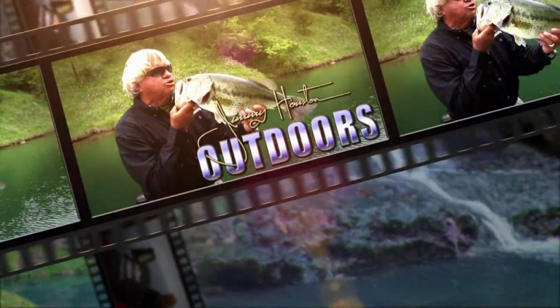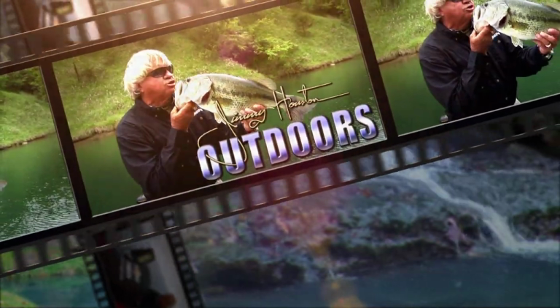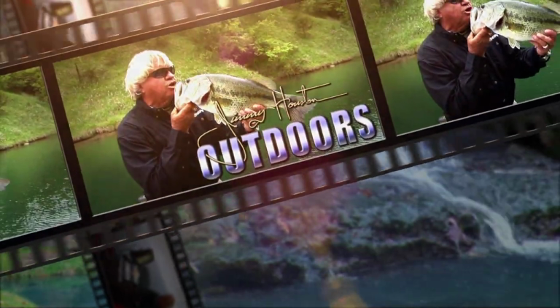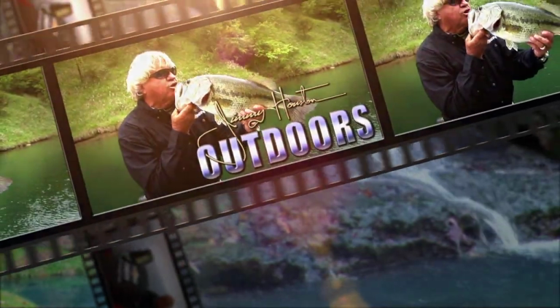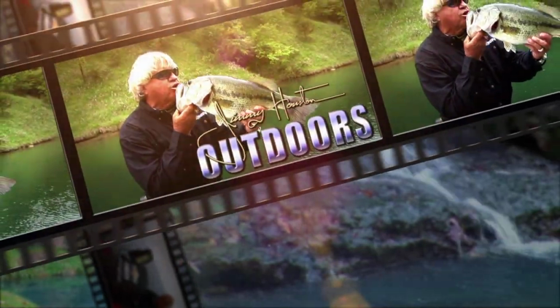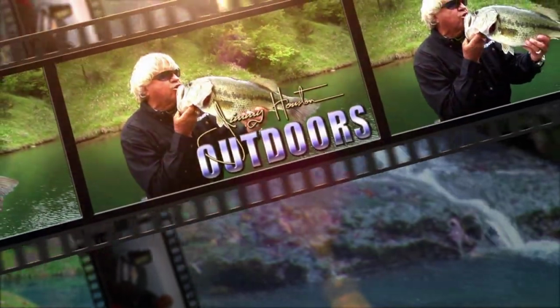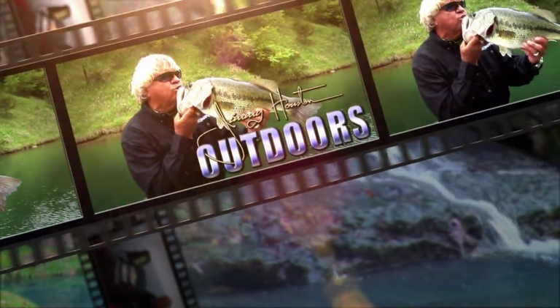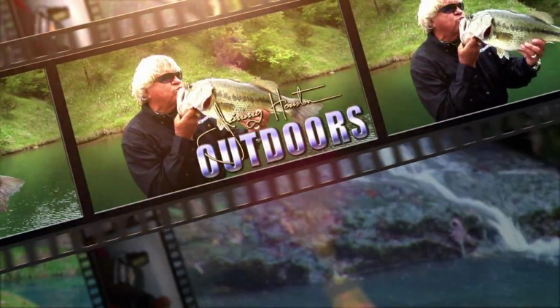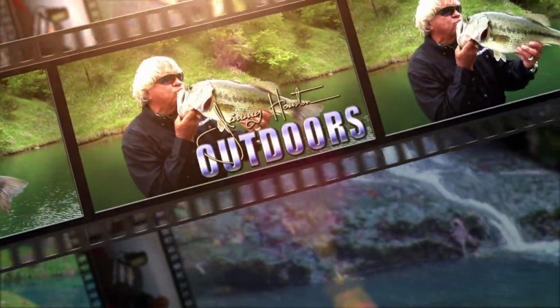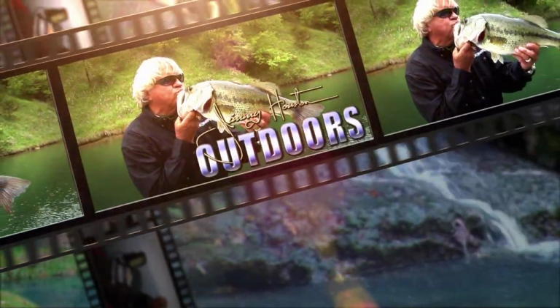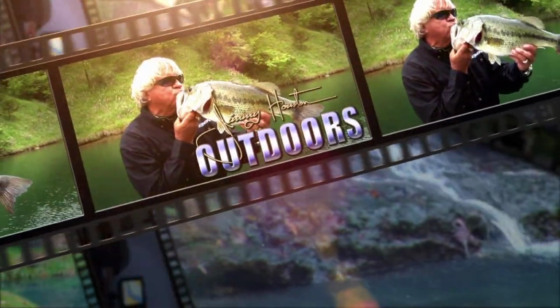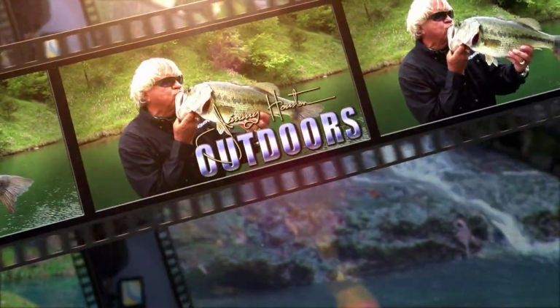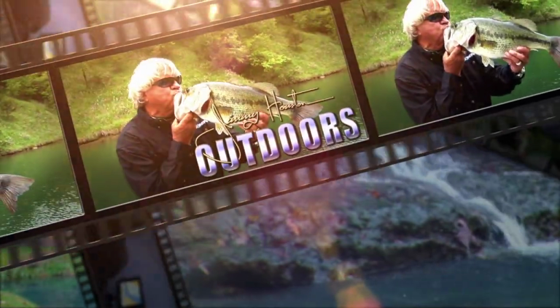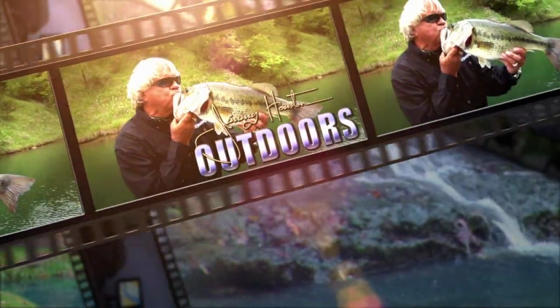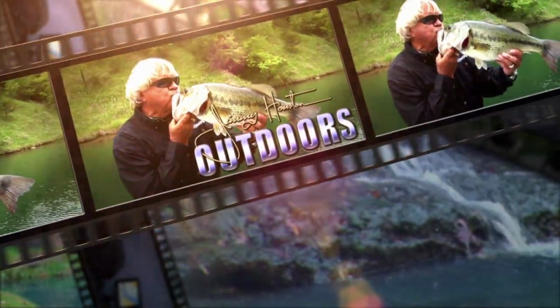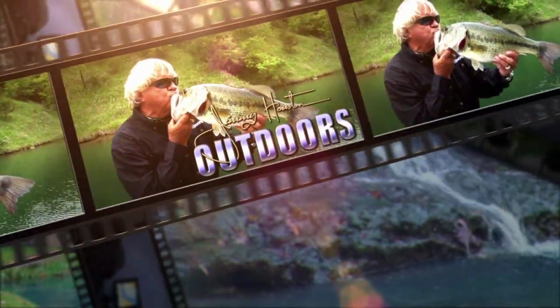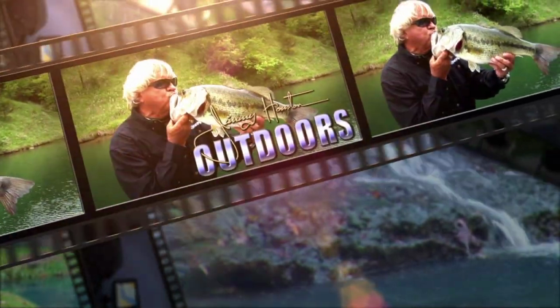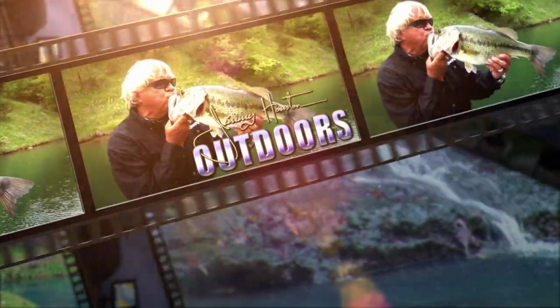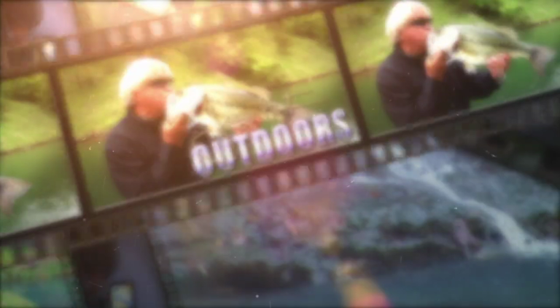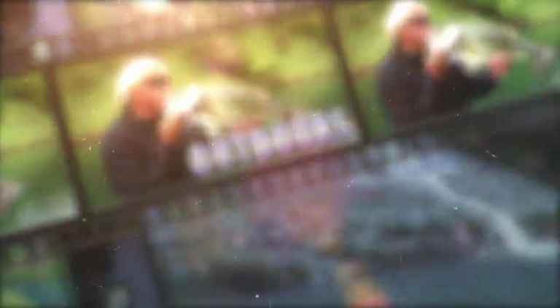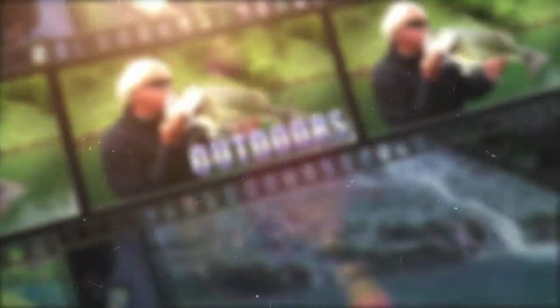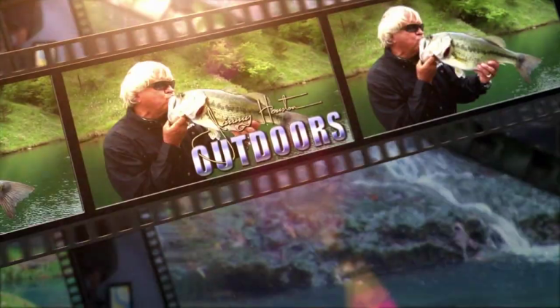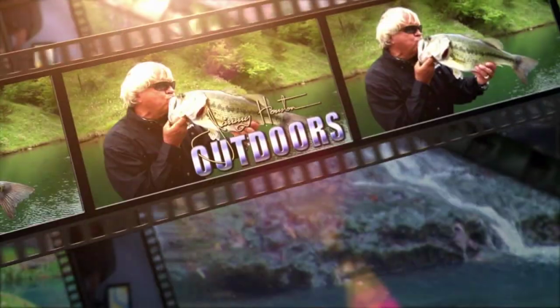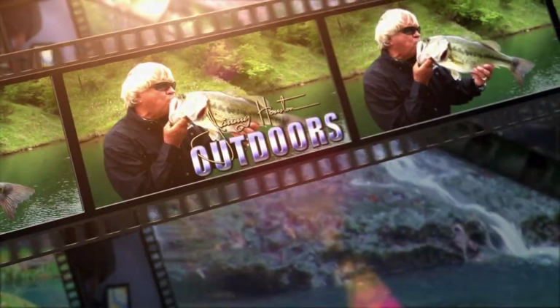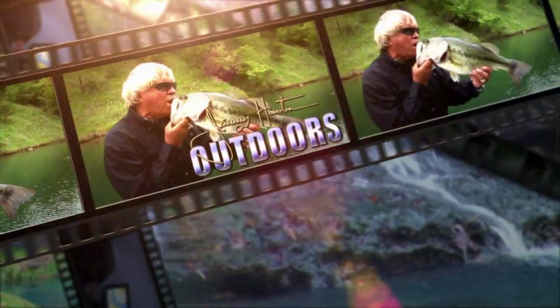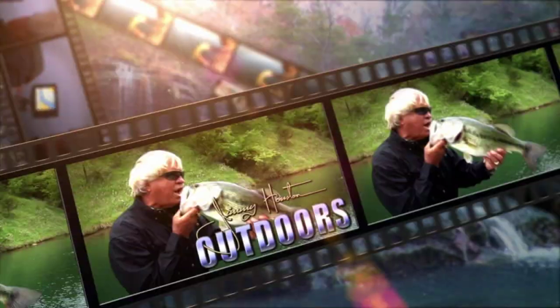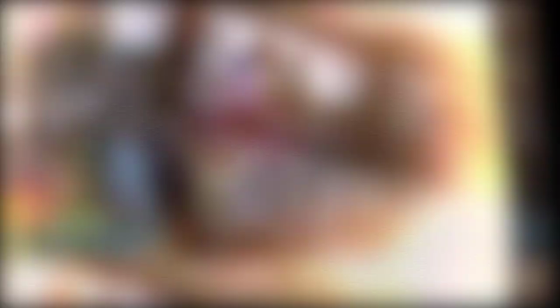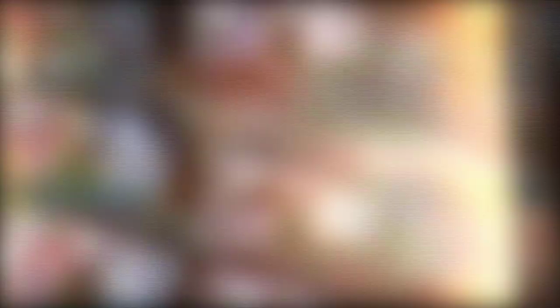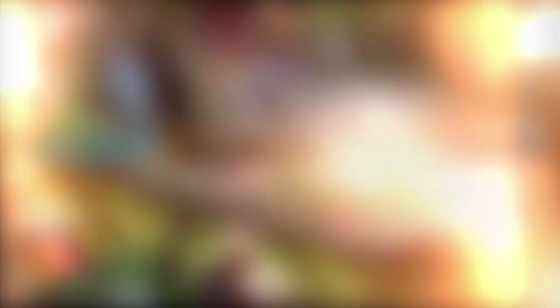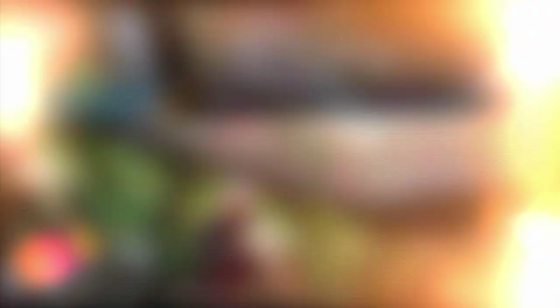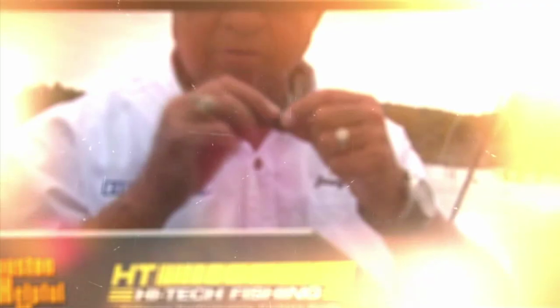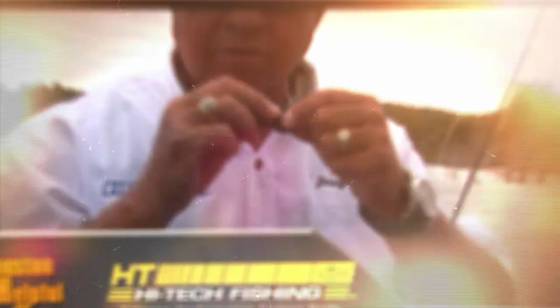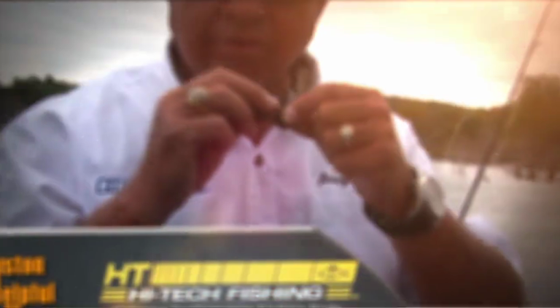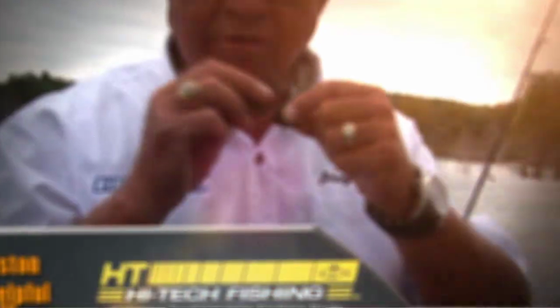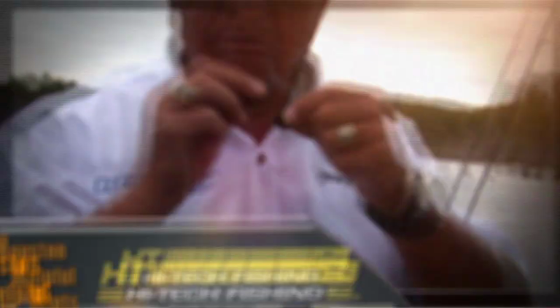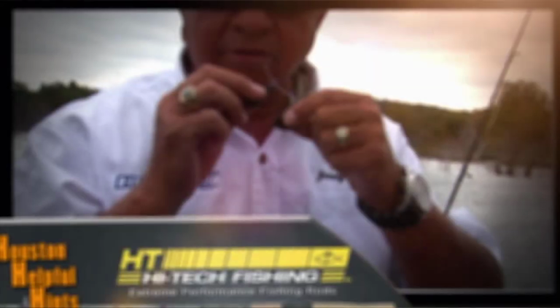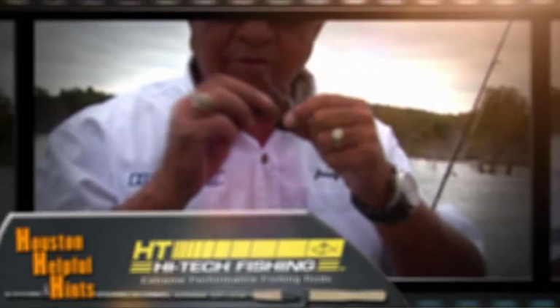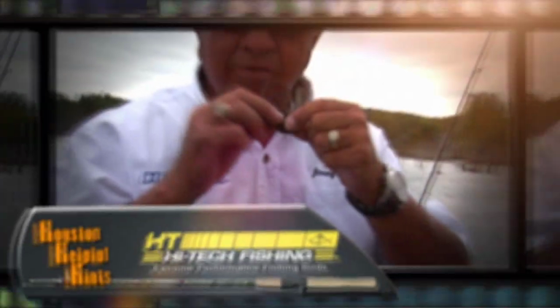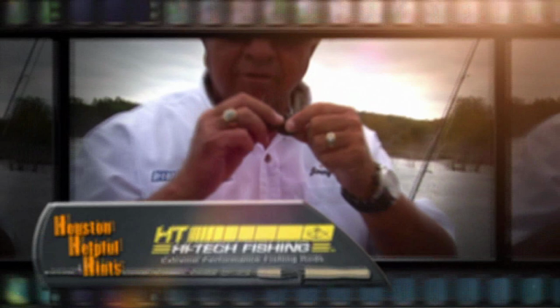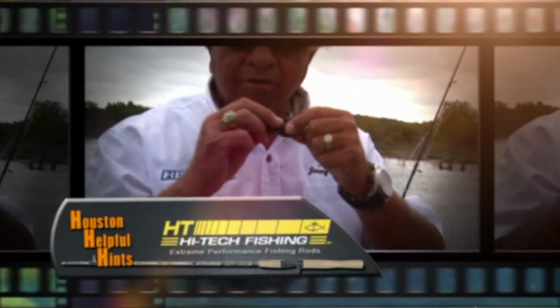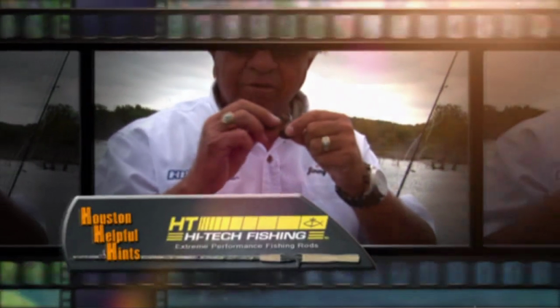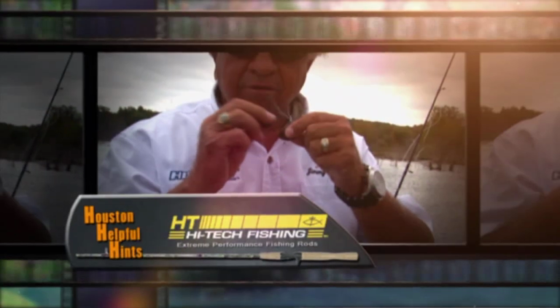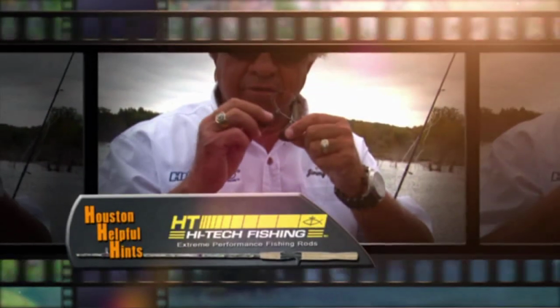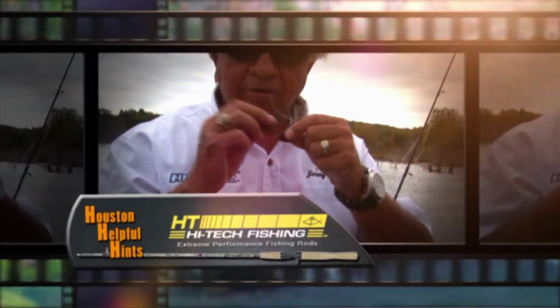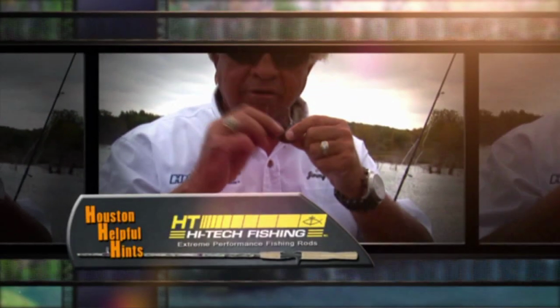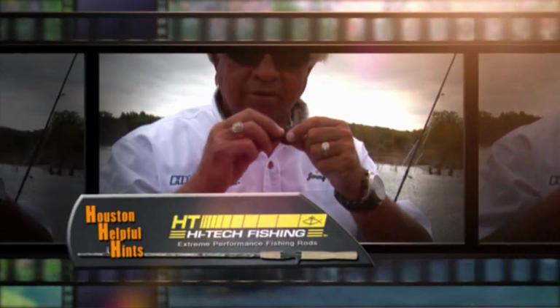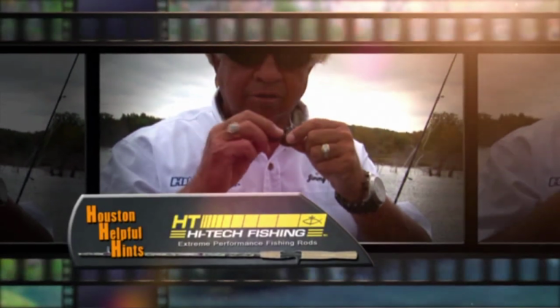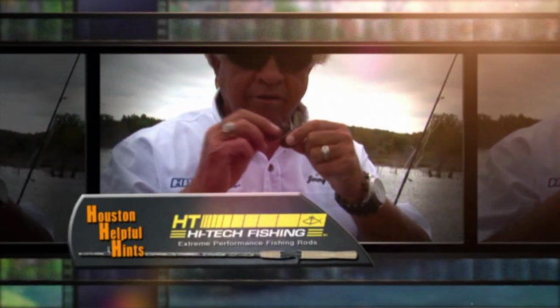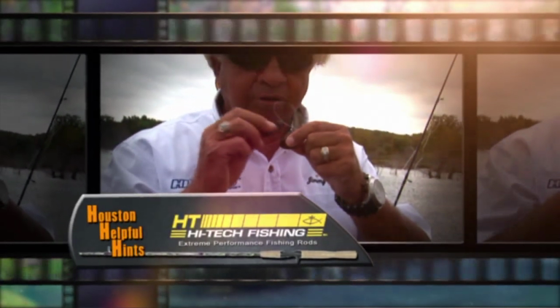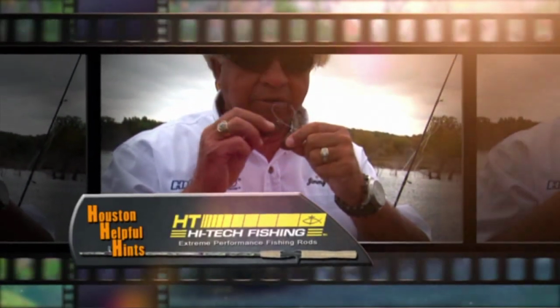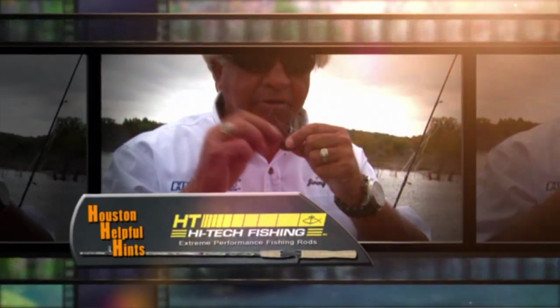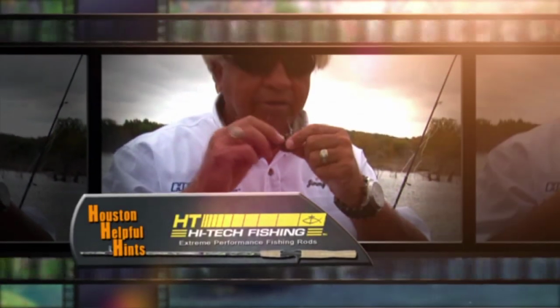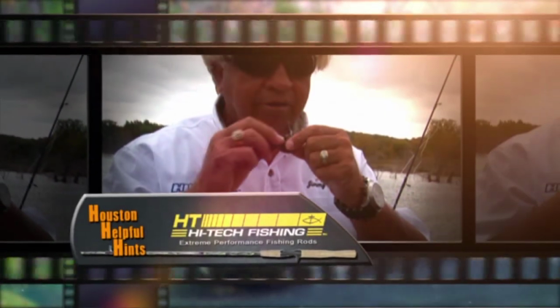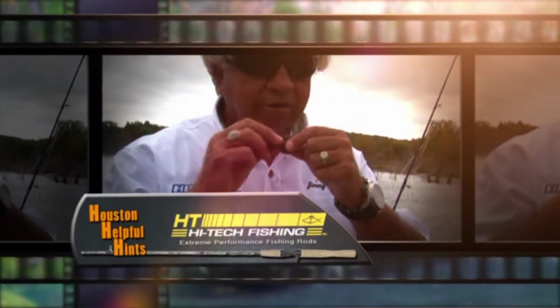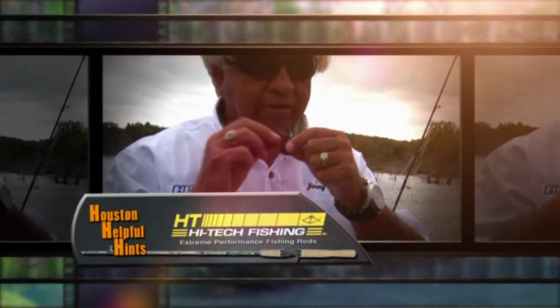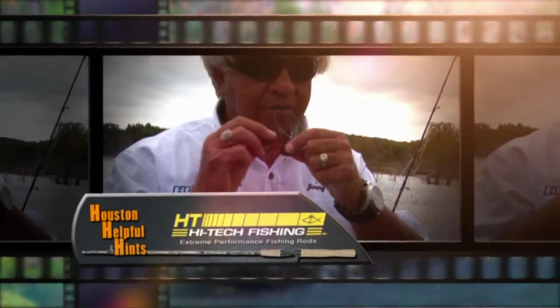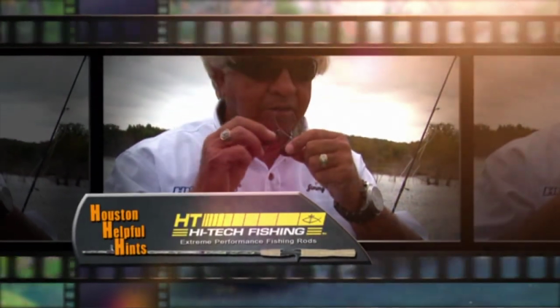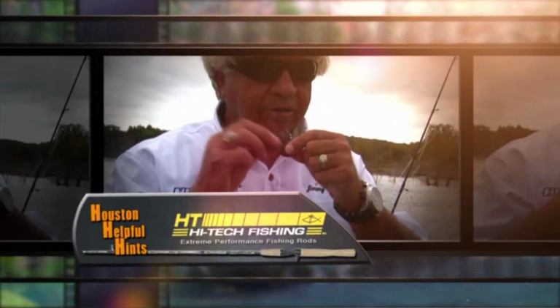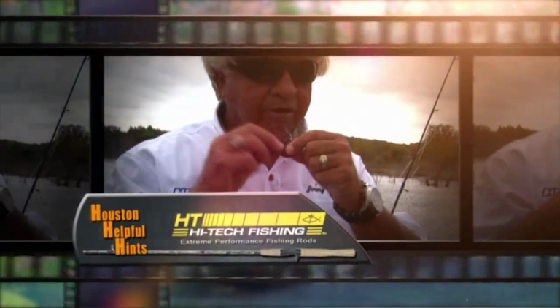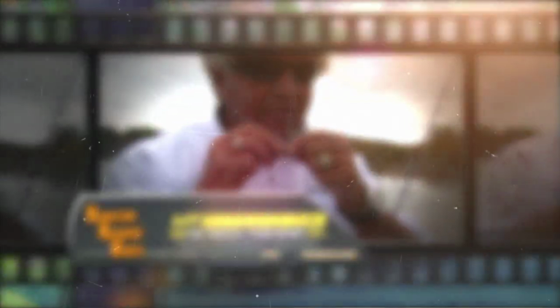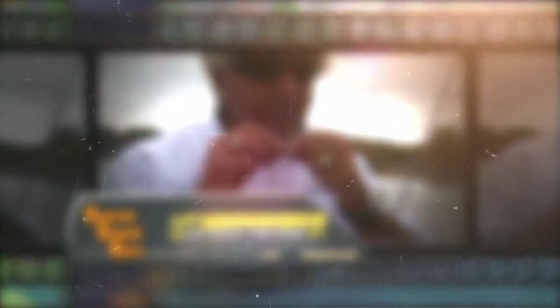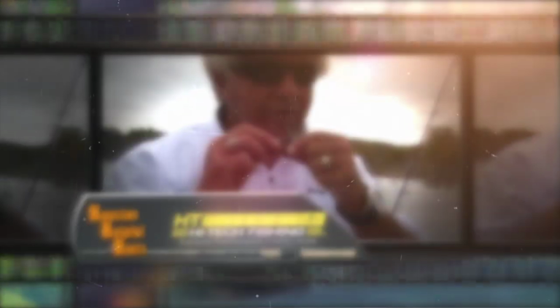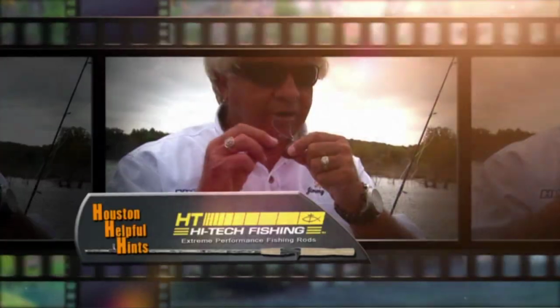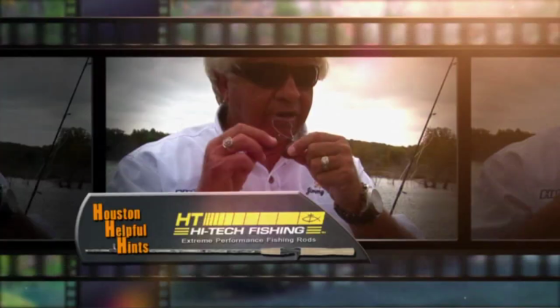Houston's Helpful Hints is brought to you by Jimmy Houston High-Tech Performance Fishing Rods.